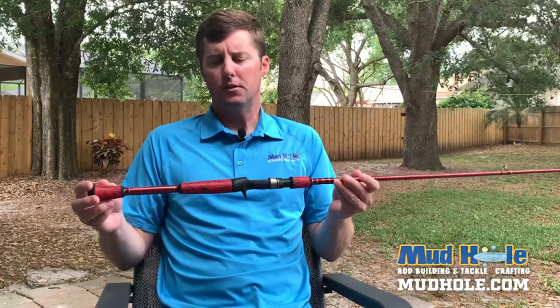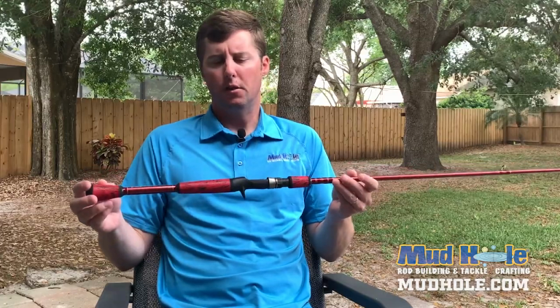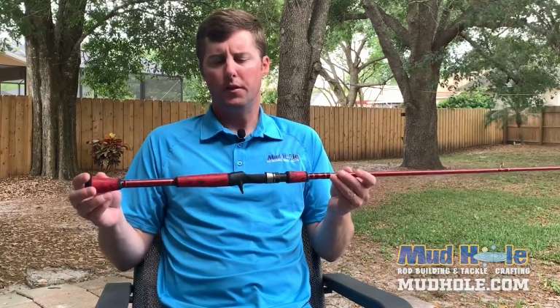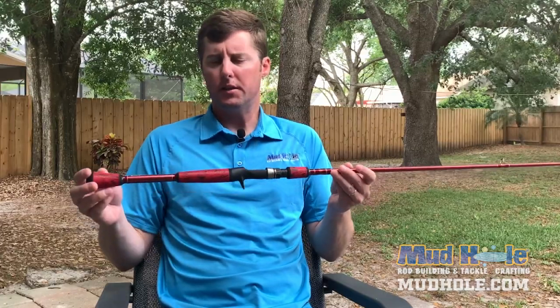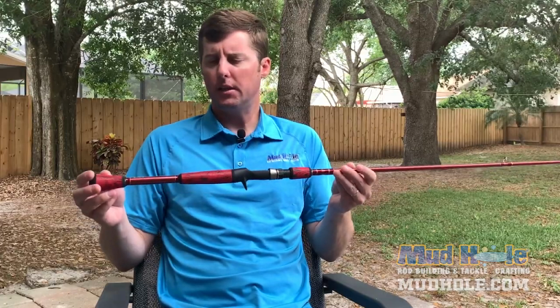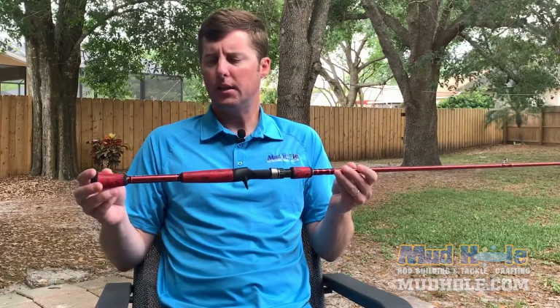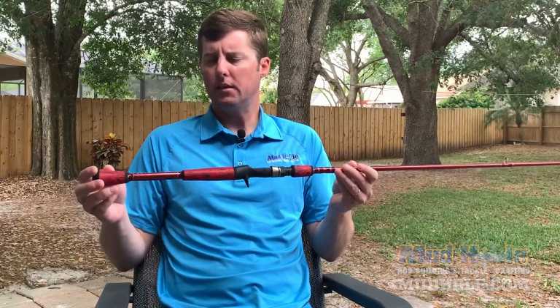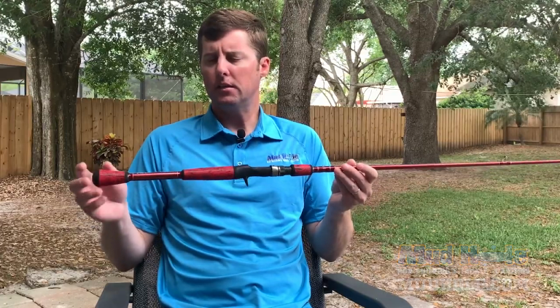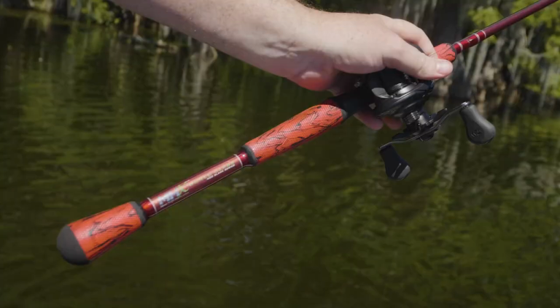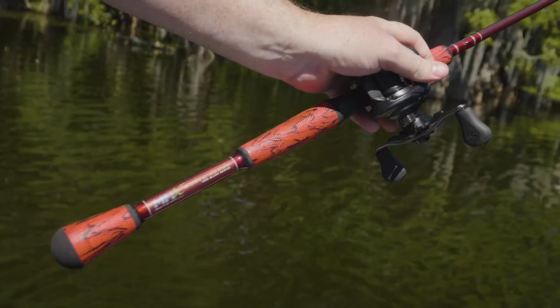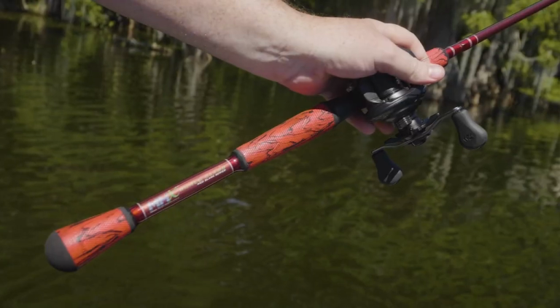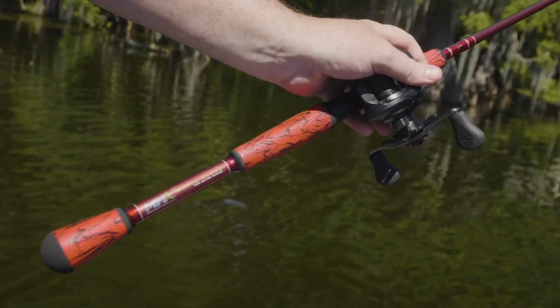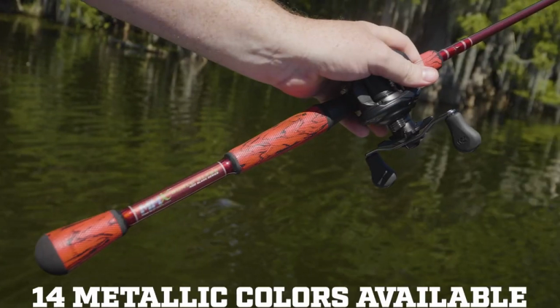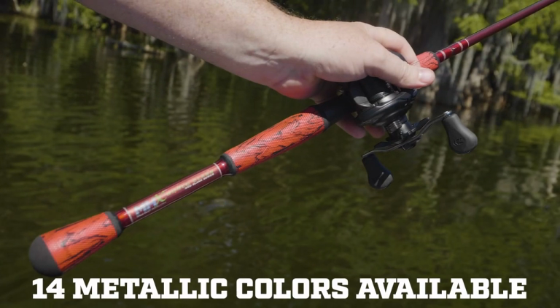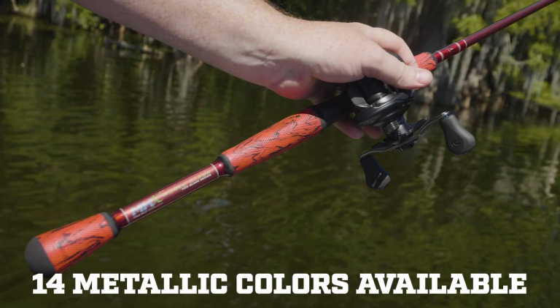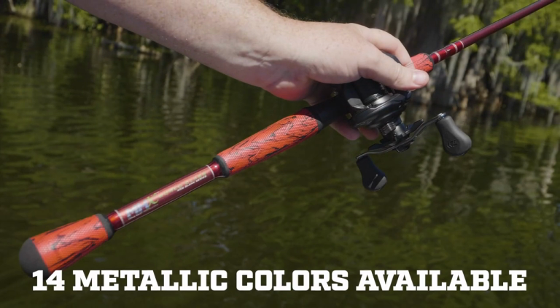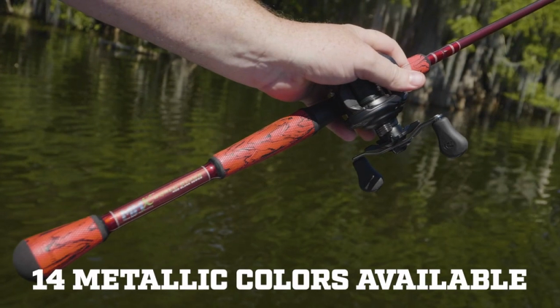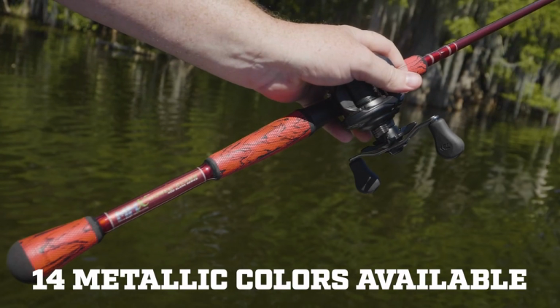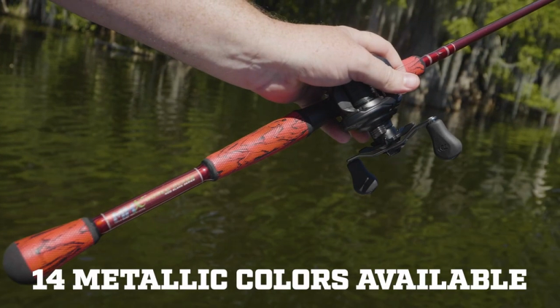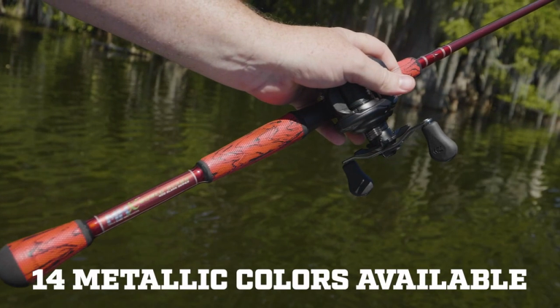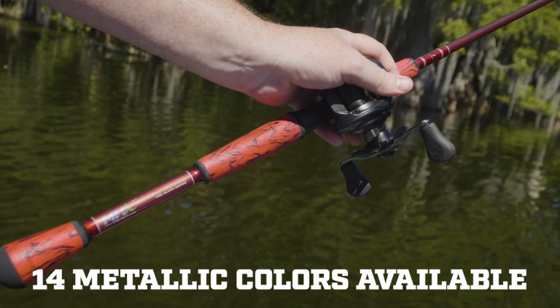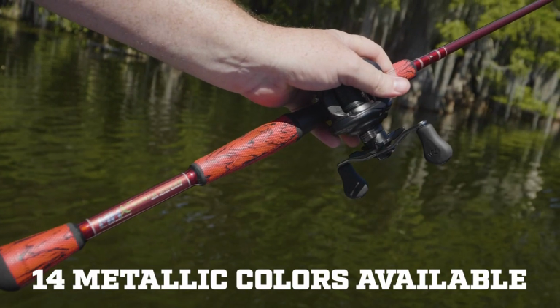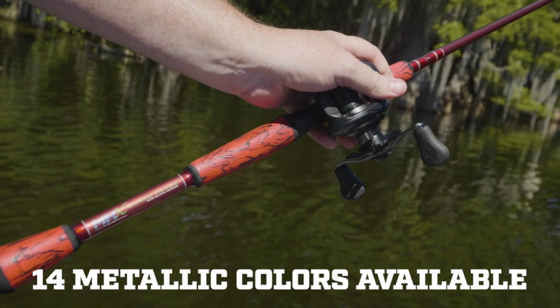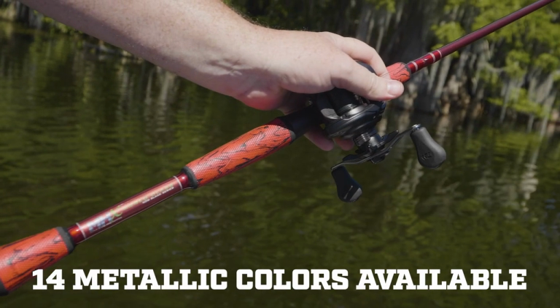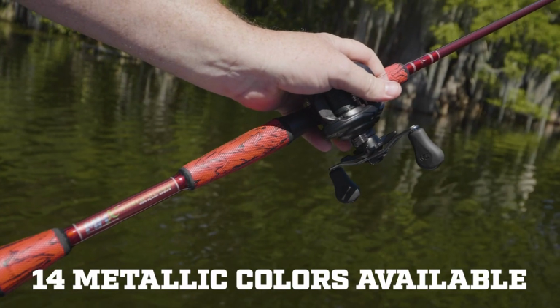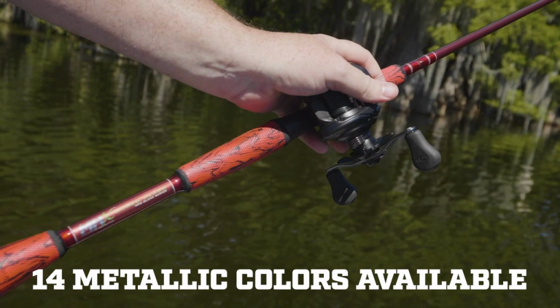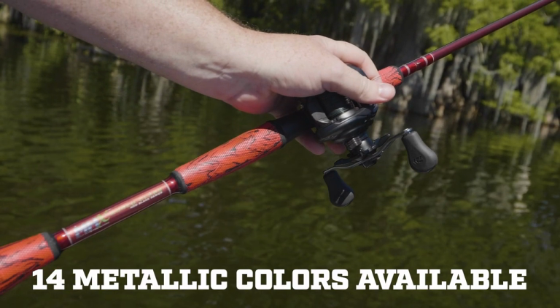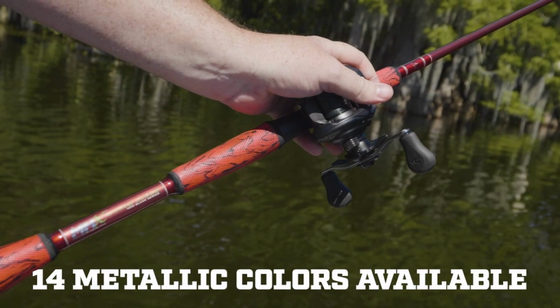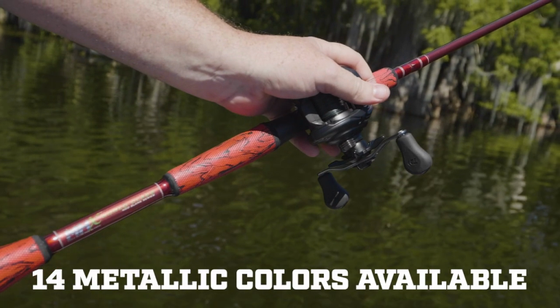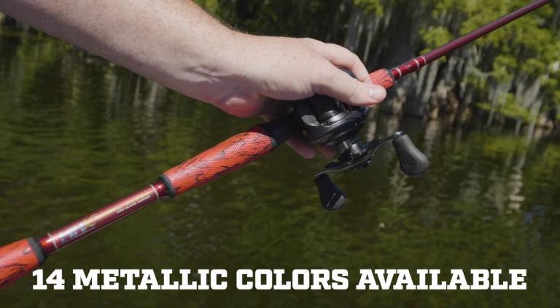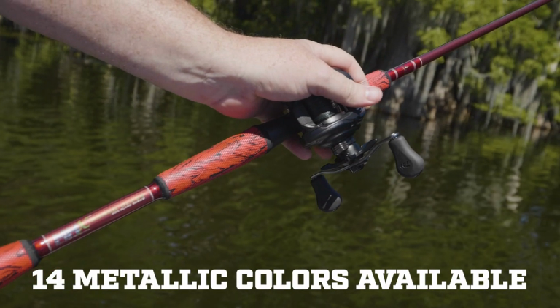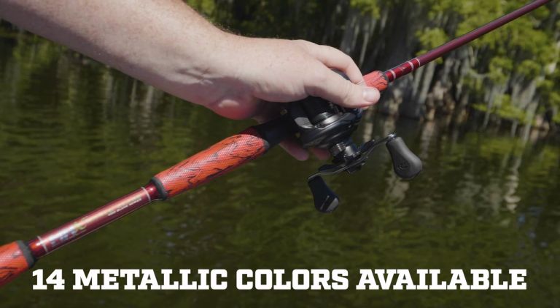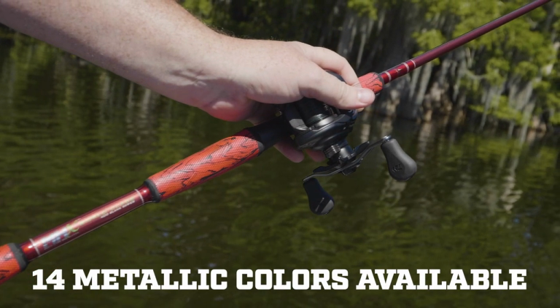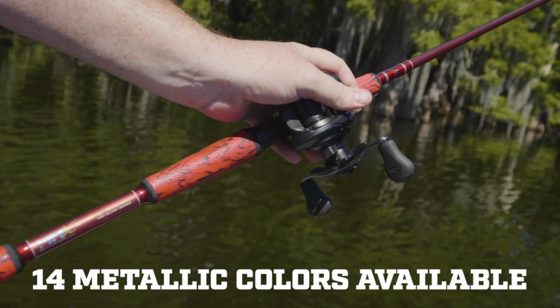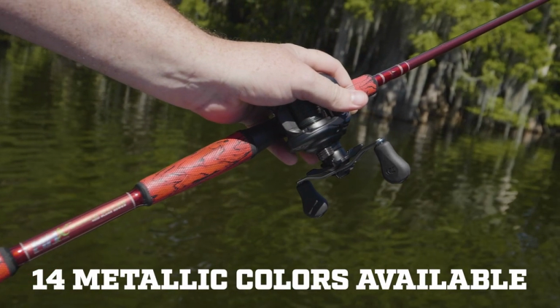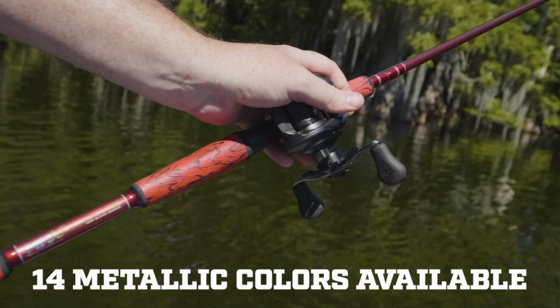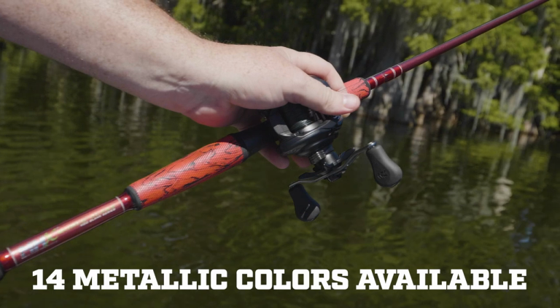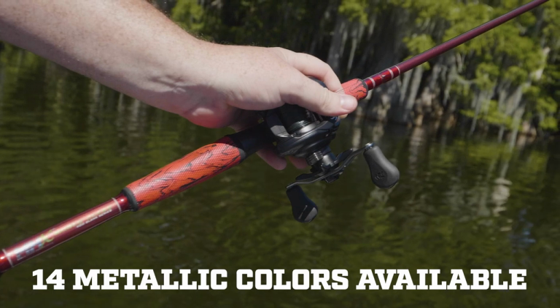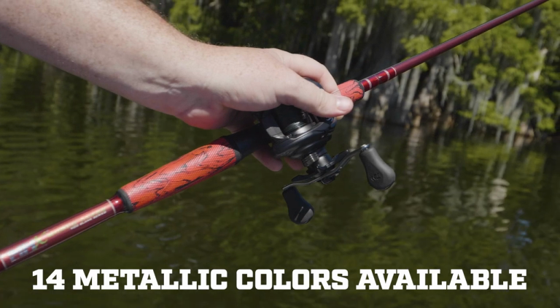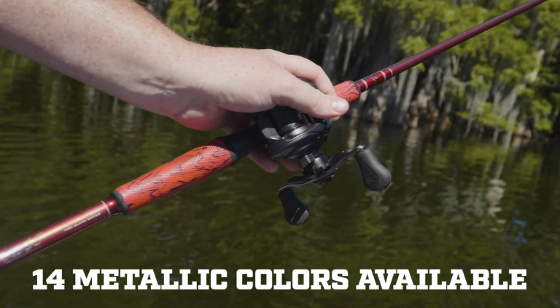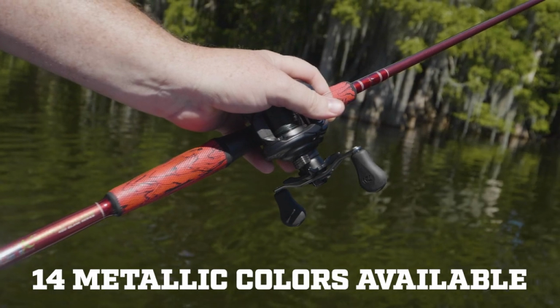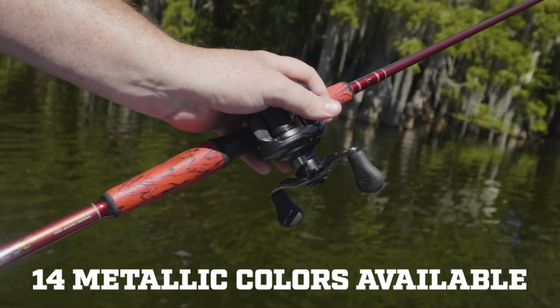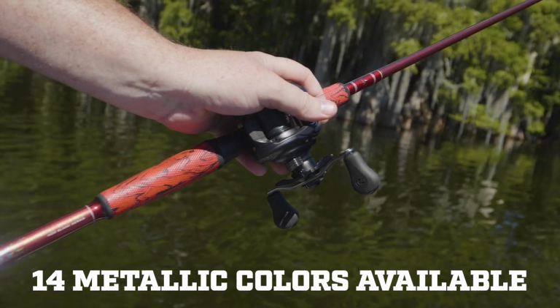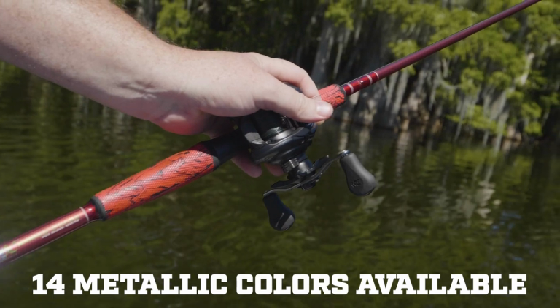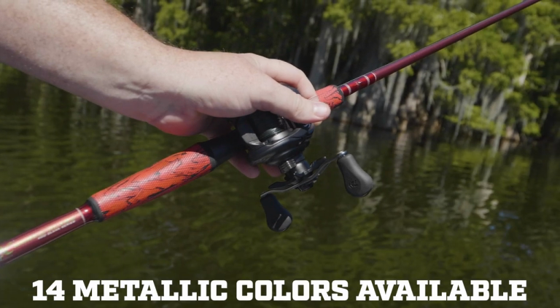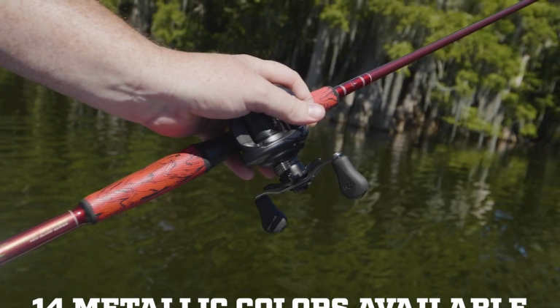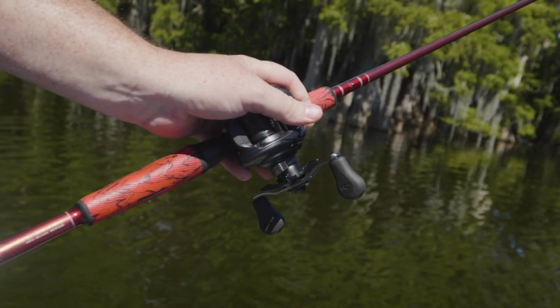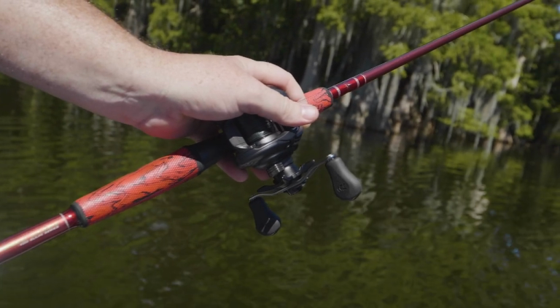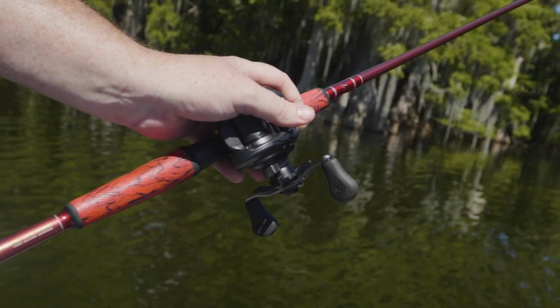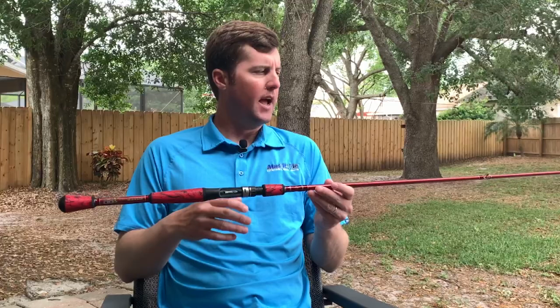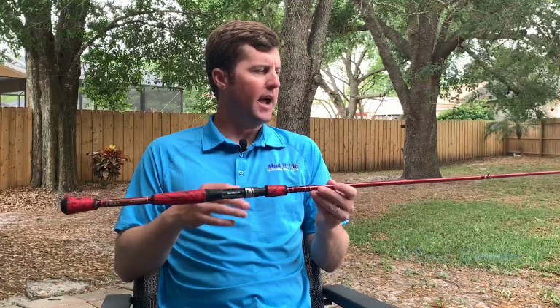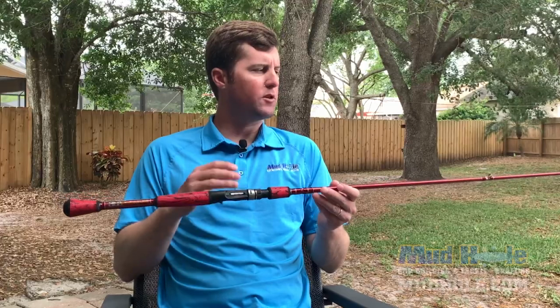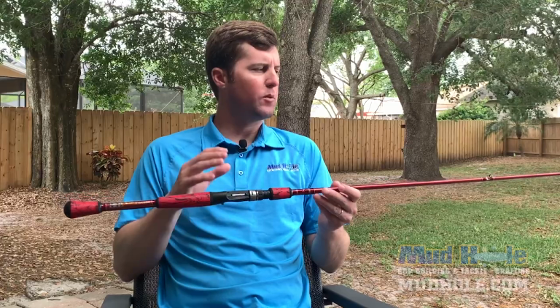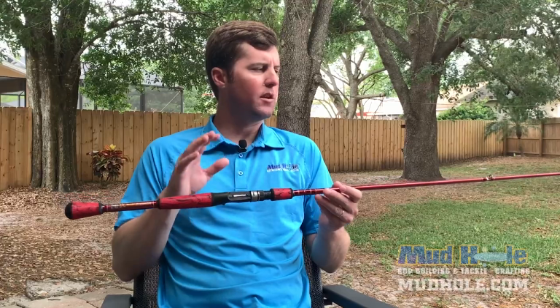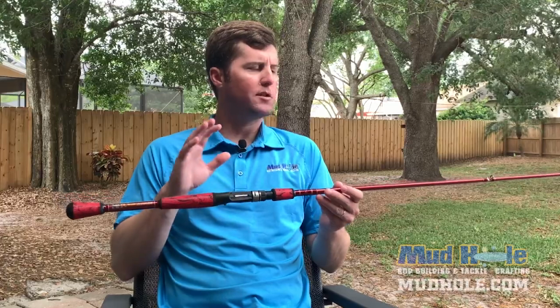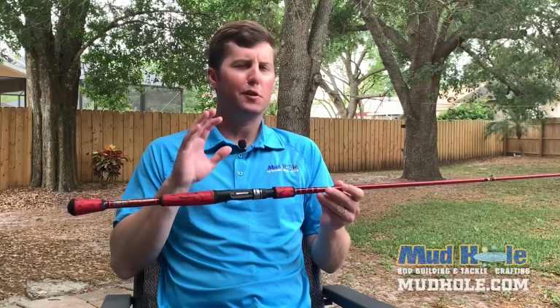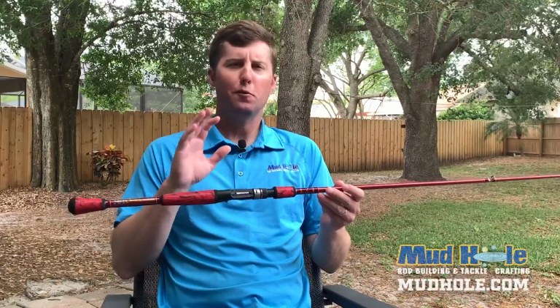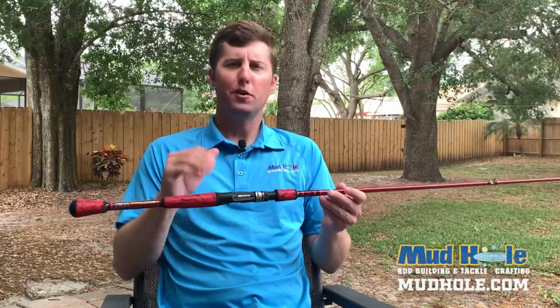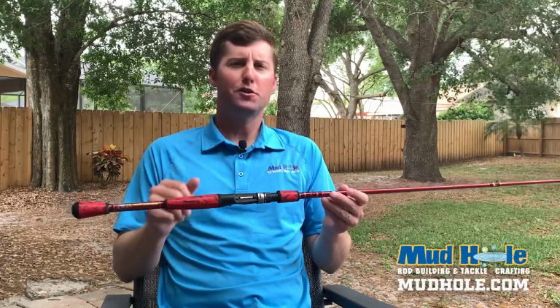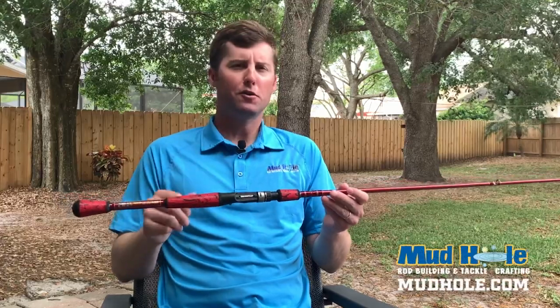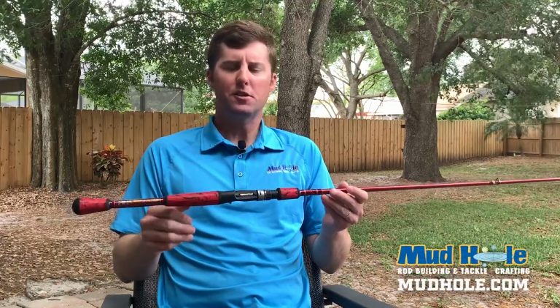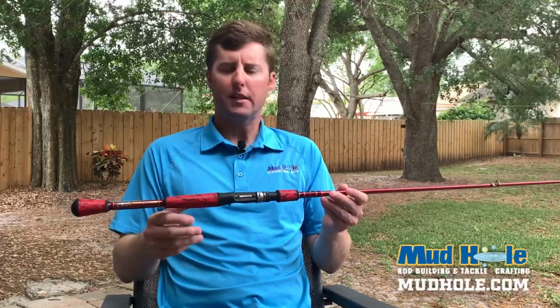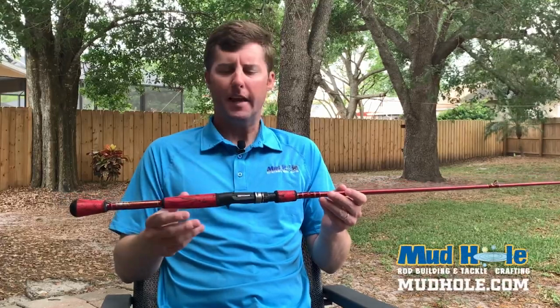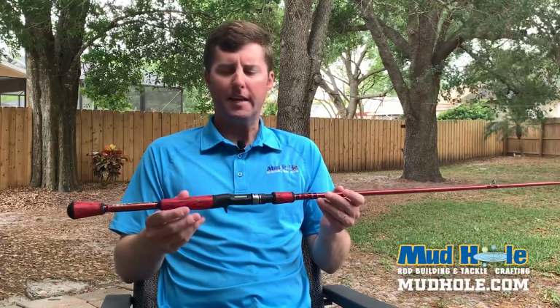So this is the metallic red. This does come in 14 different metallic colors, as well as the original slate.